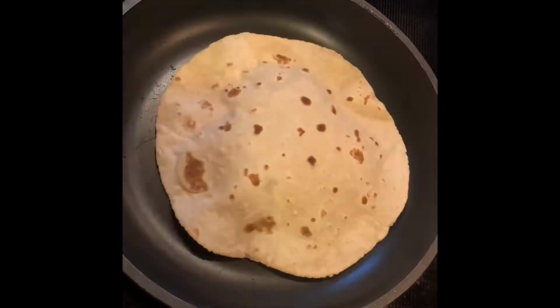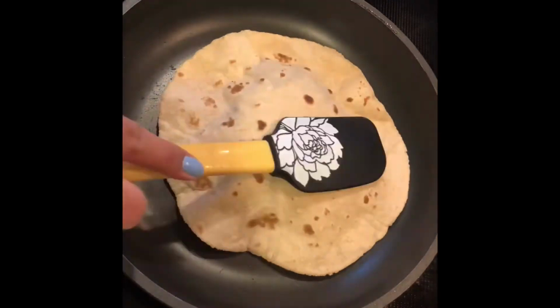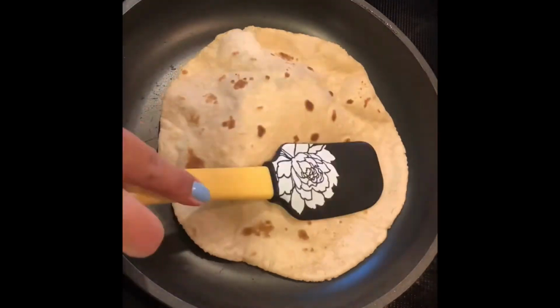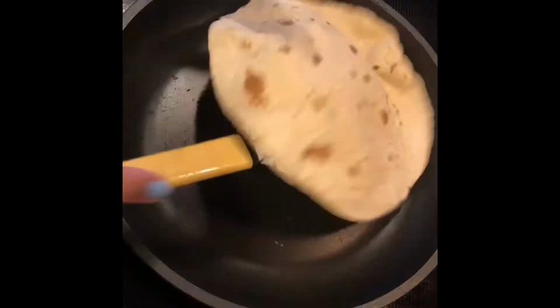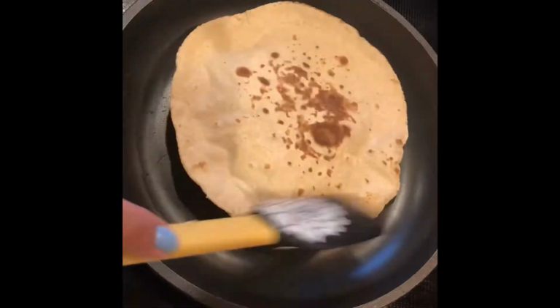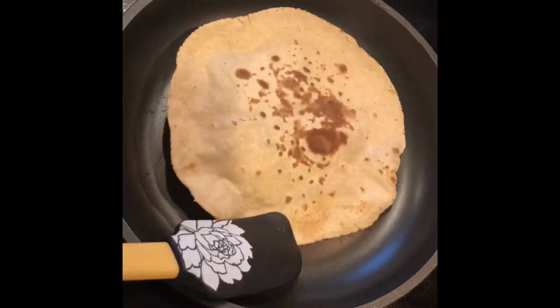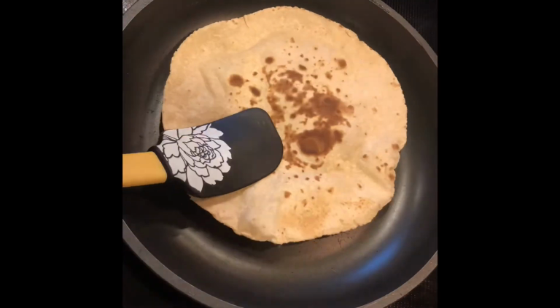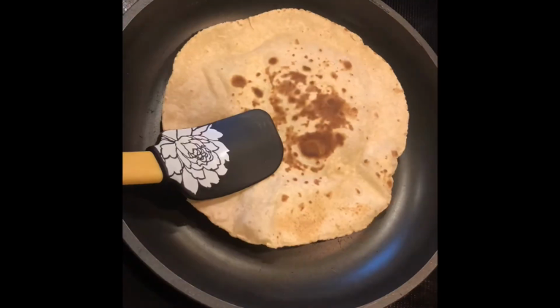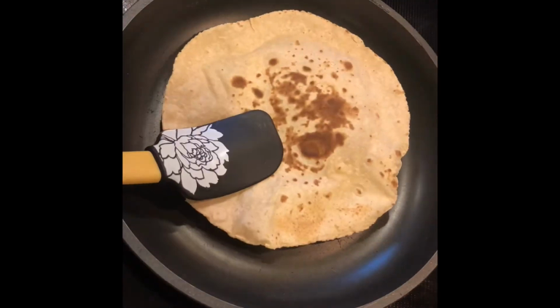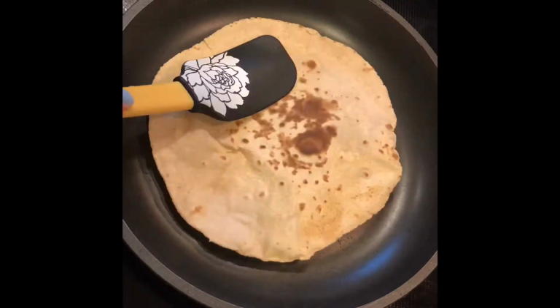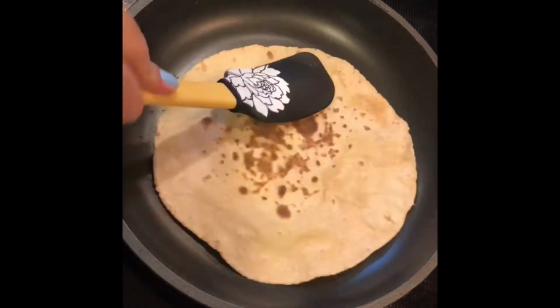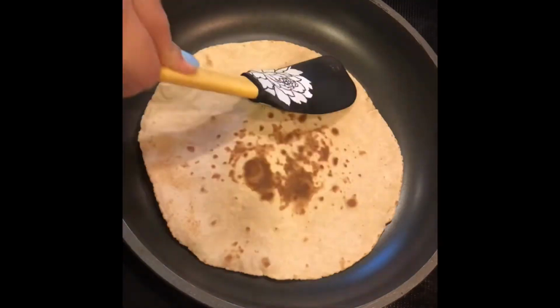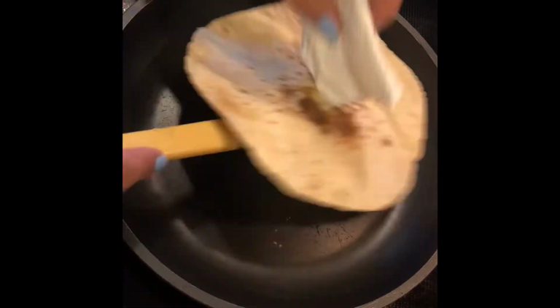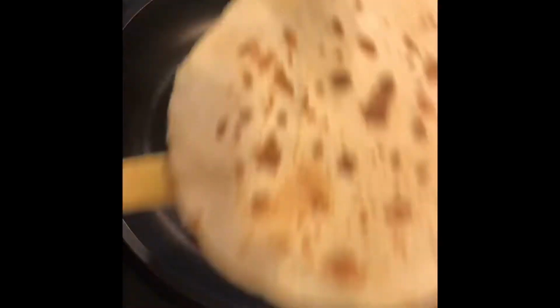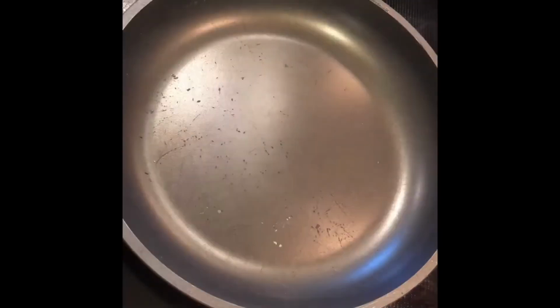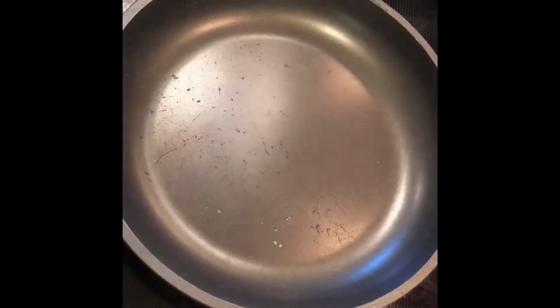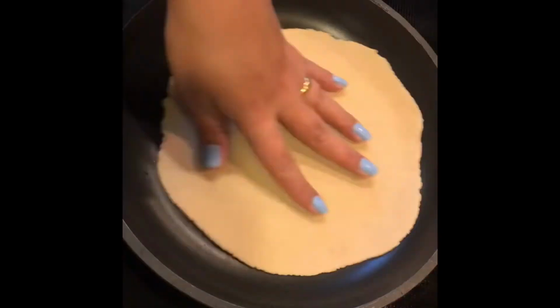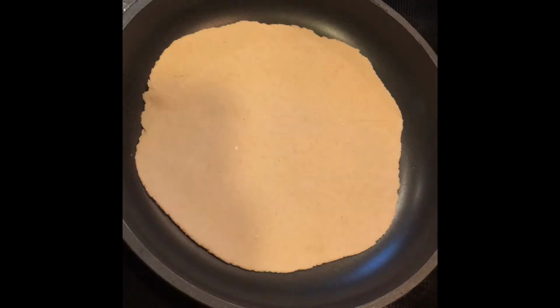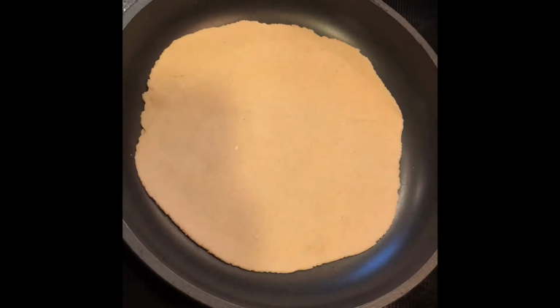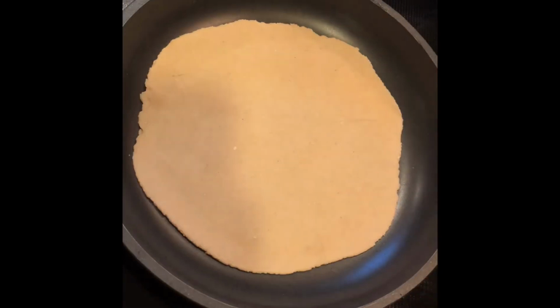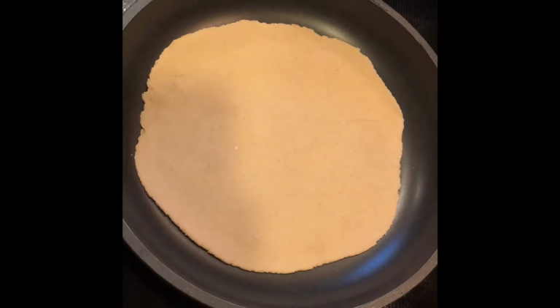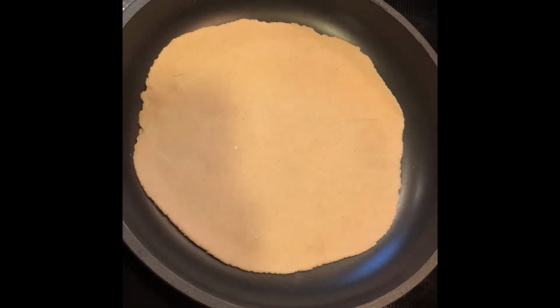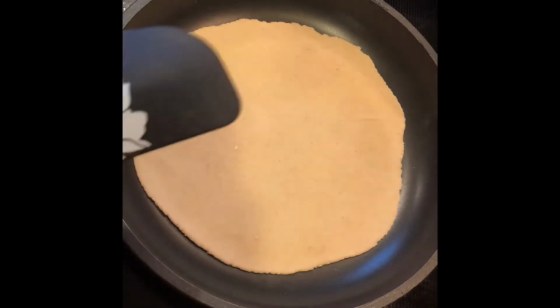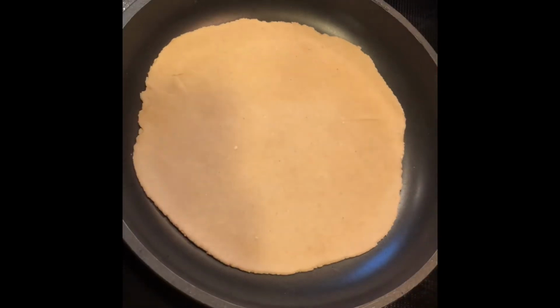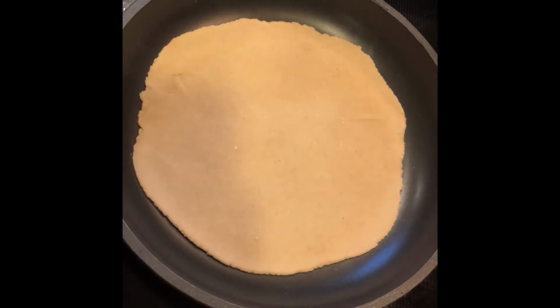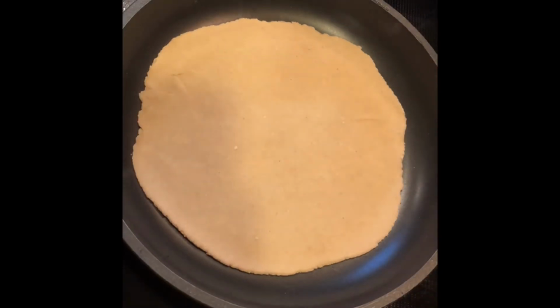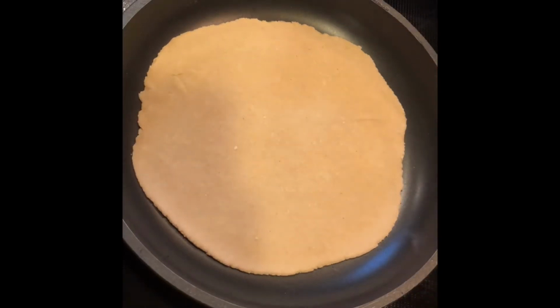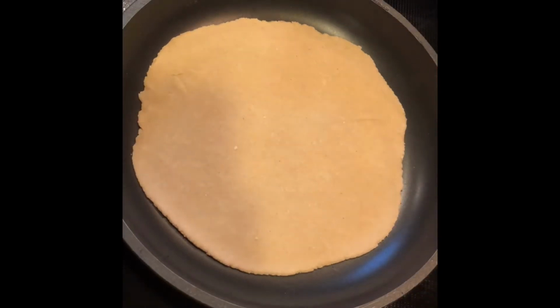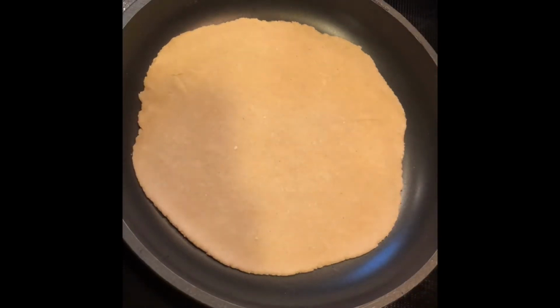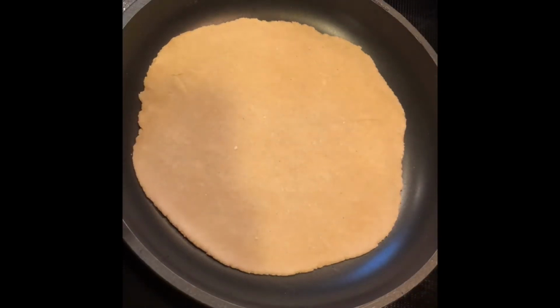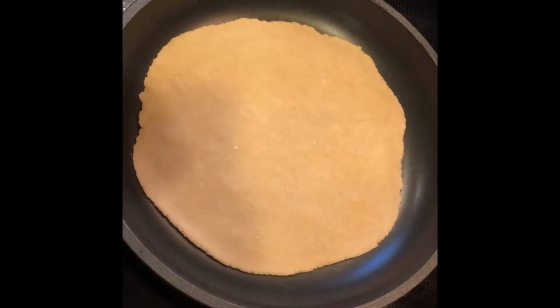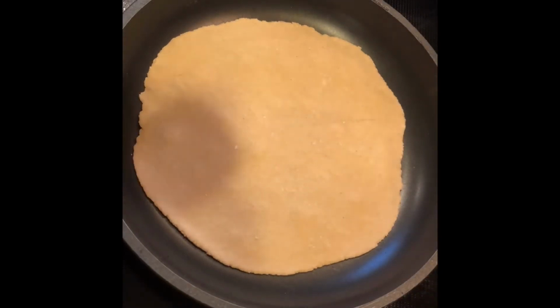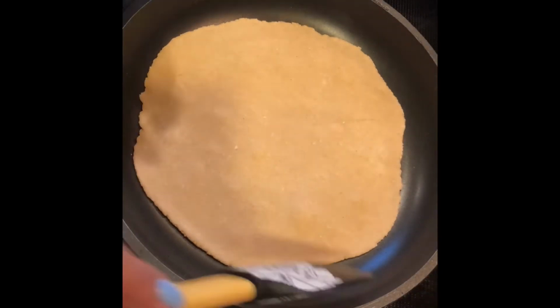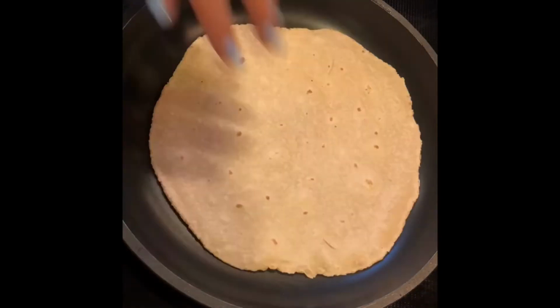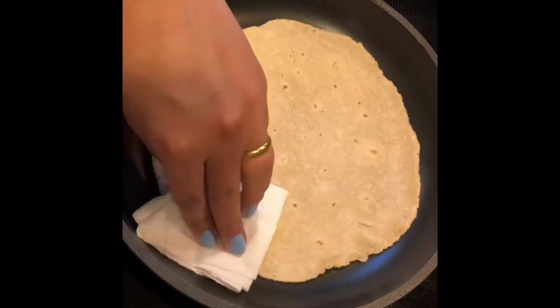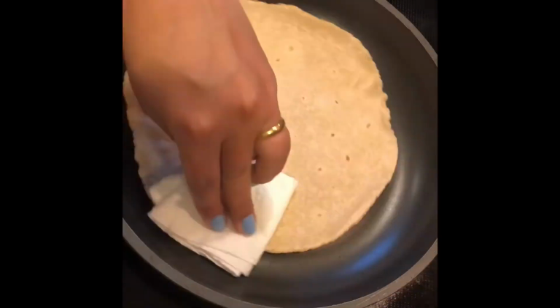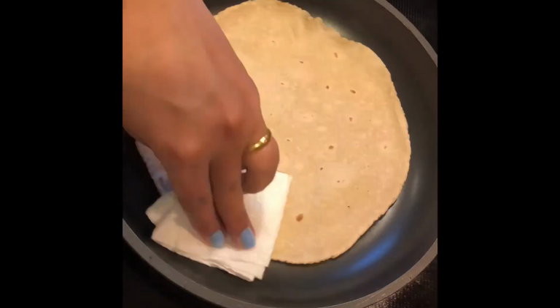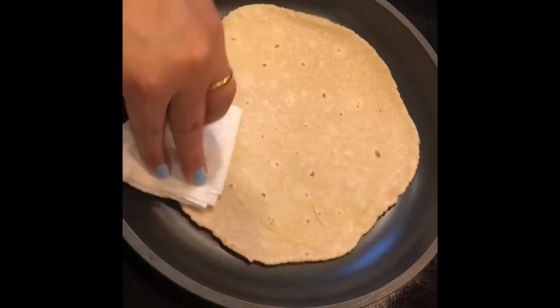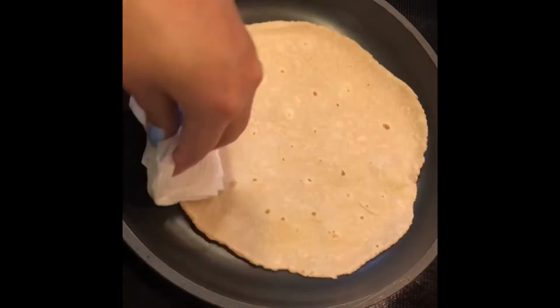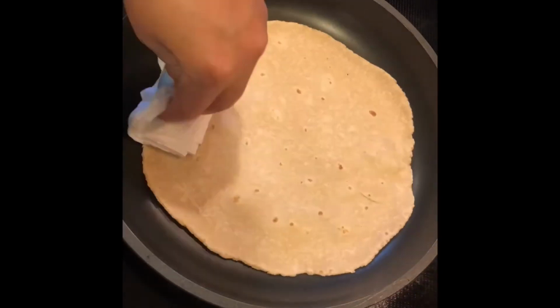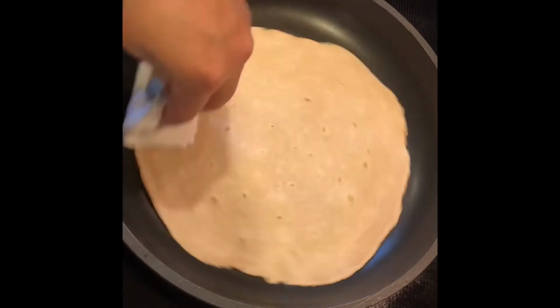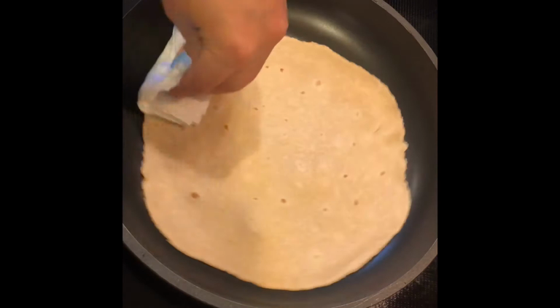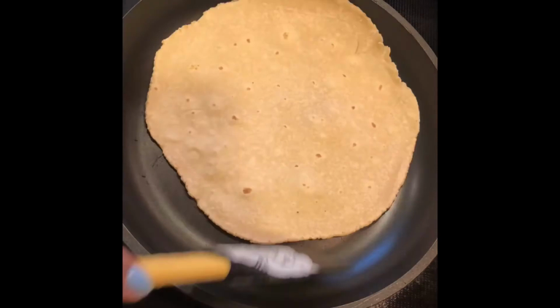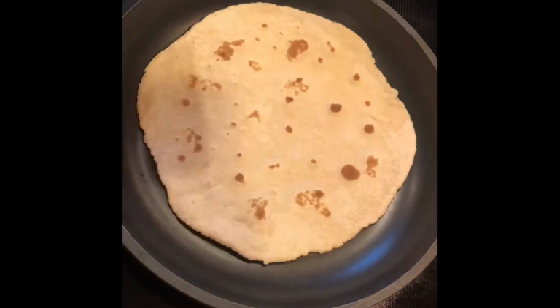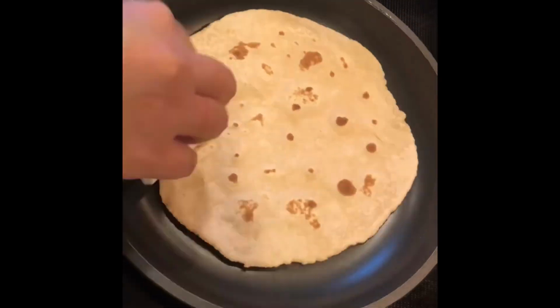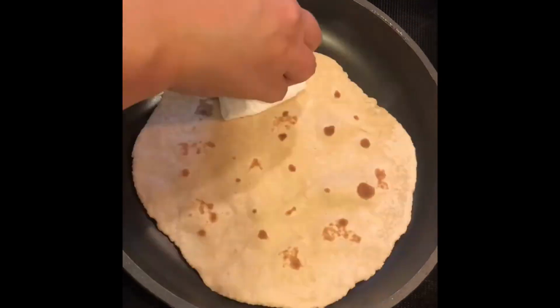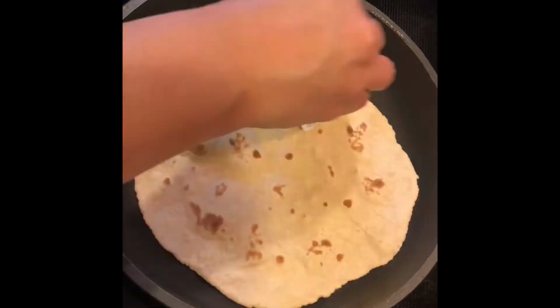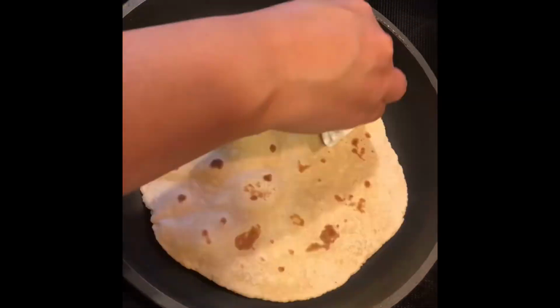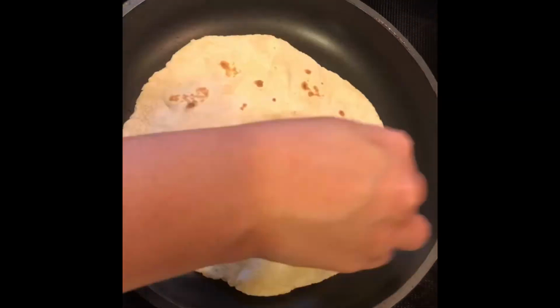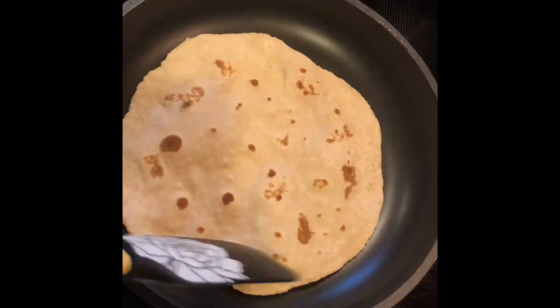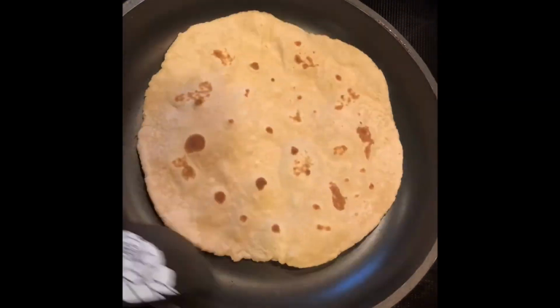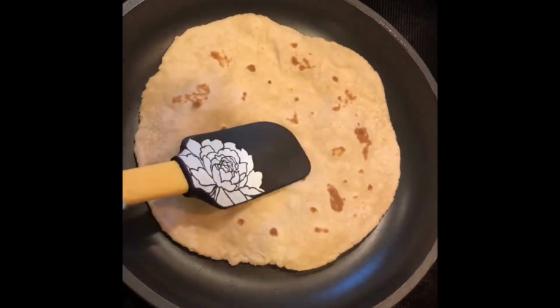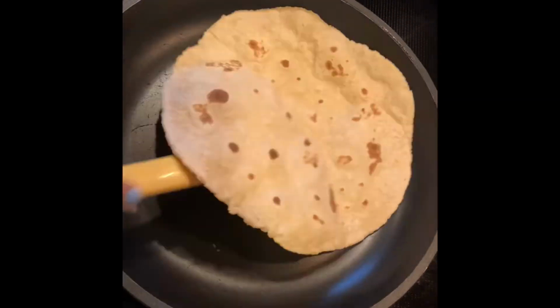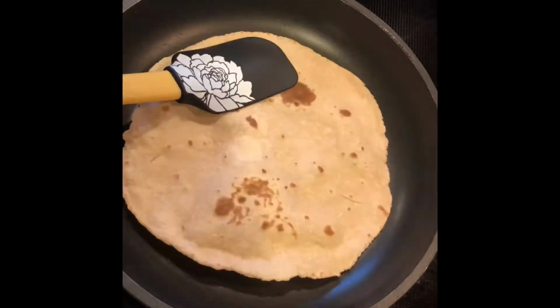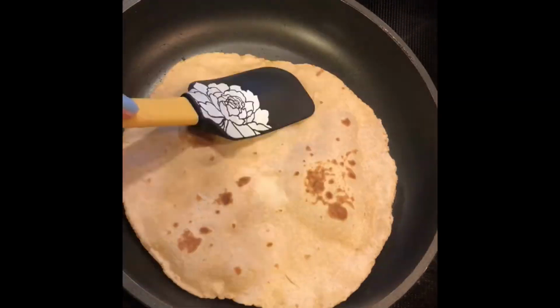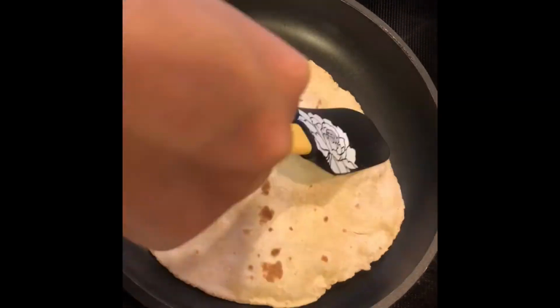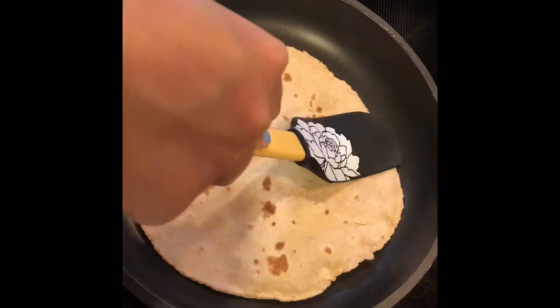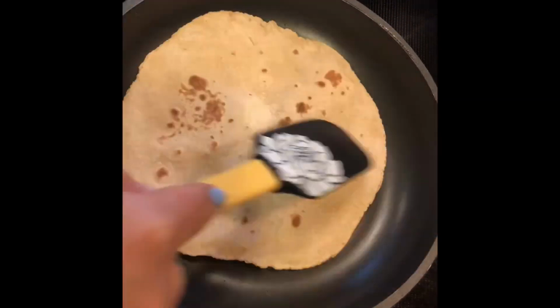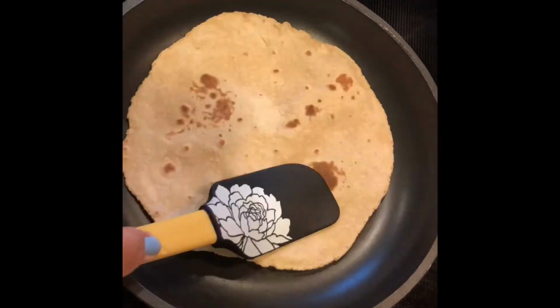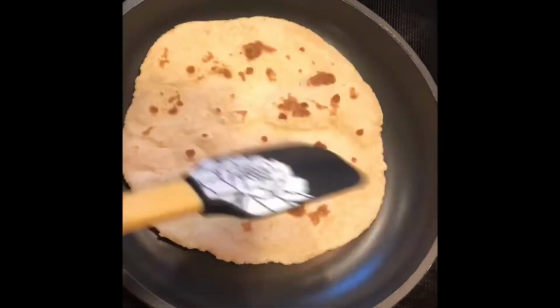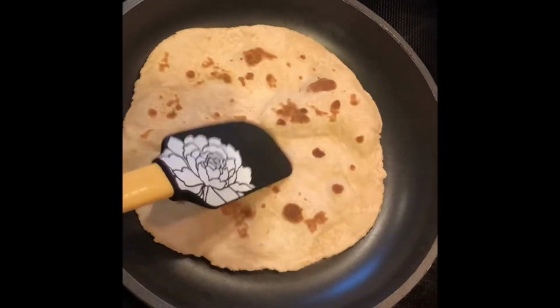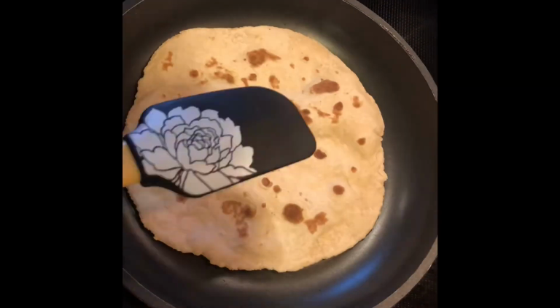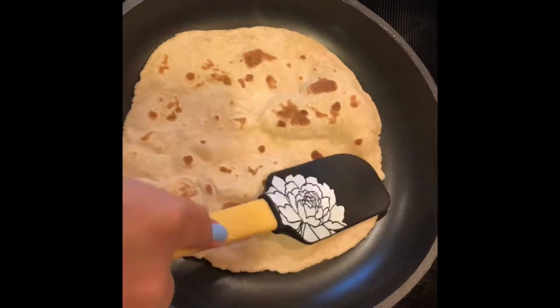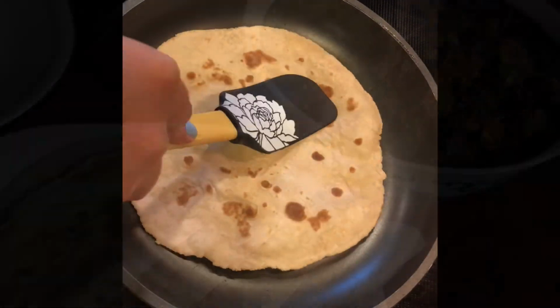You could also add ghee or butter, but I chose to keep it simple and plain. I hope you give this recipe a try and enjoy!